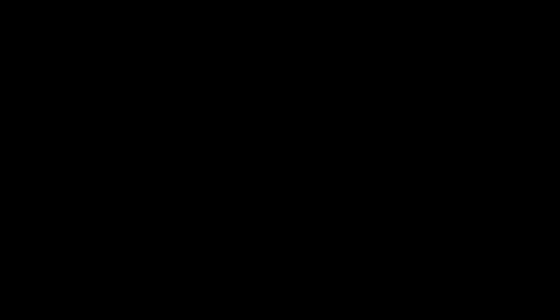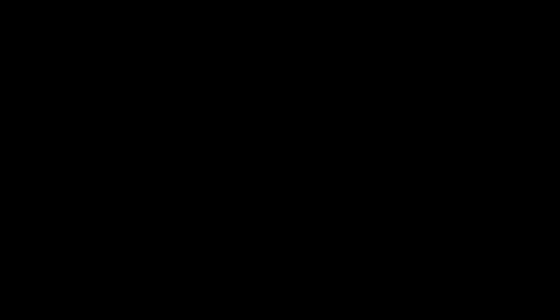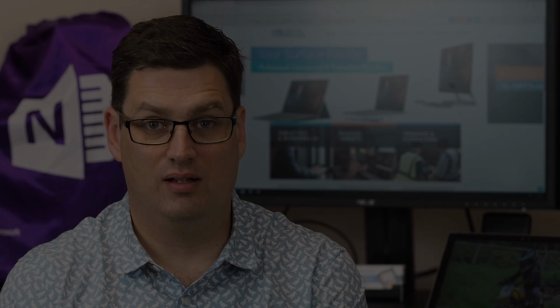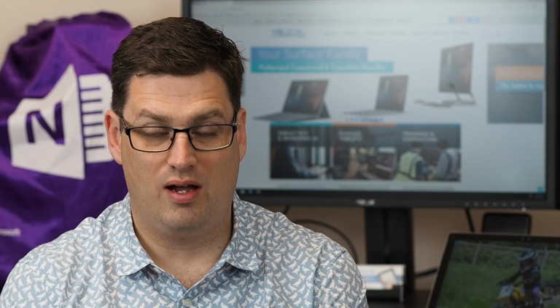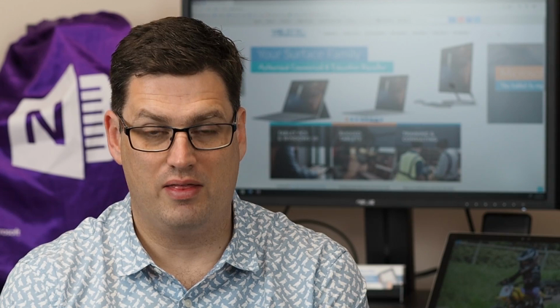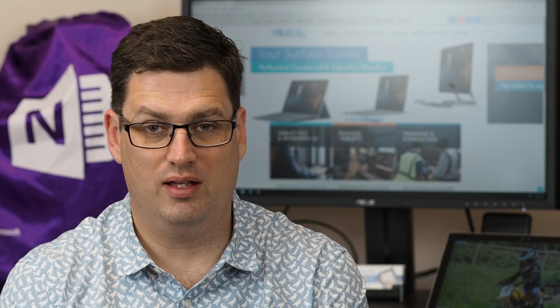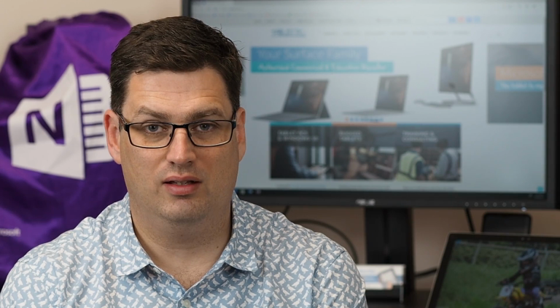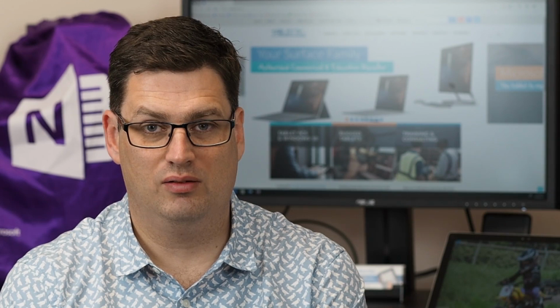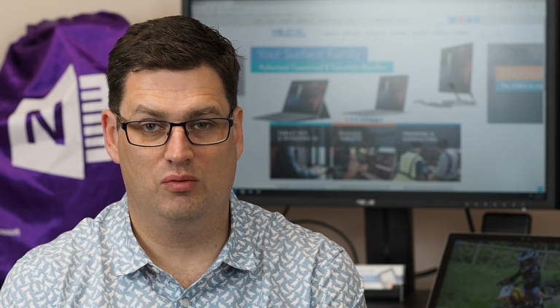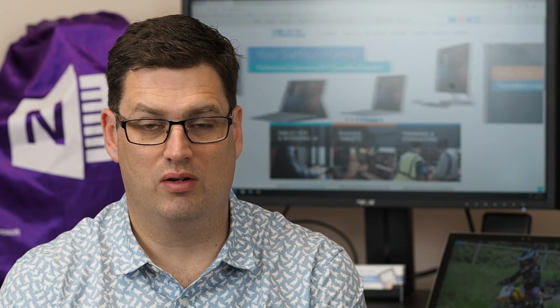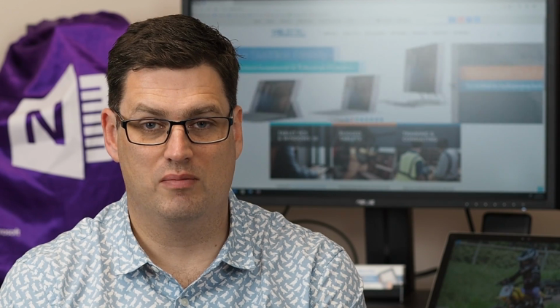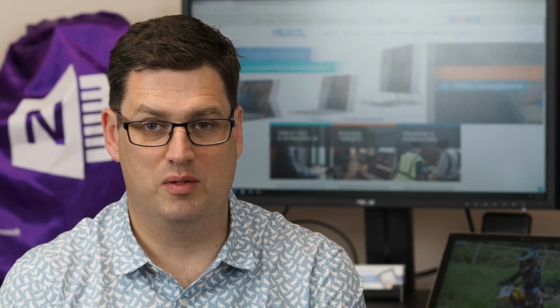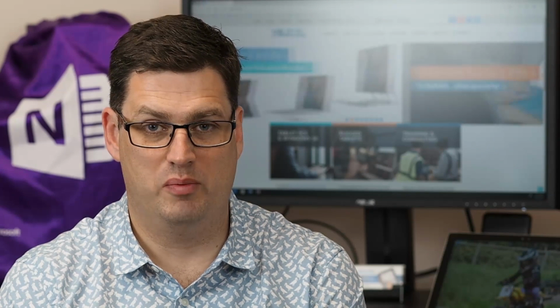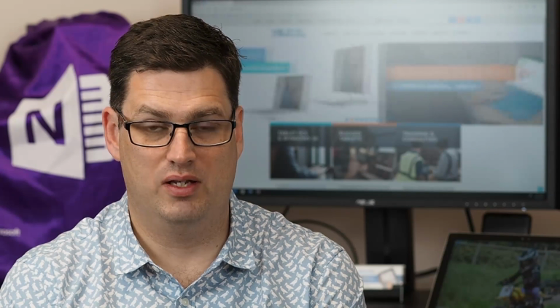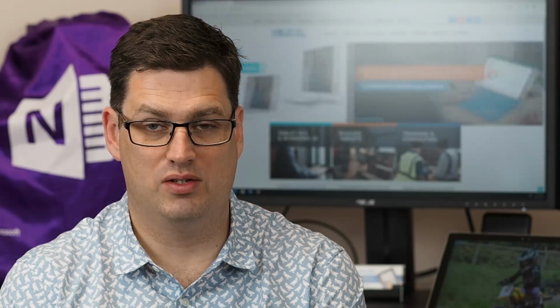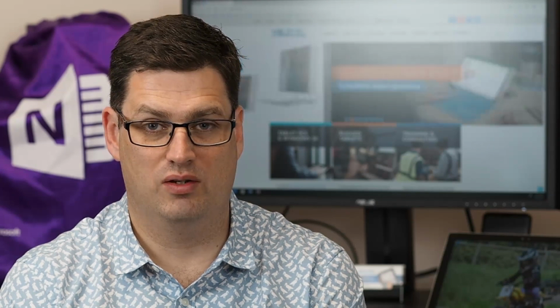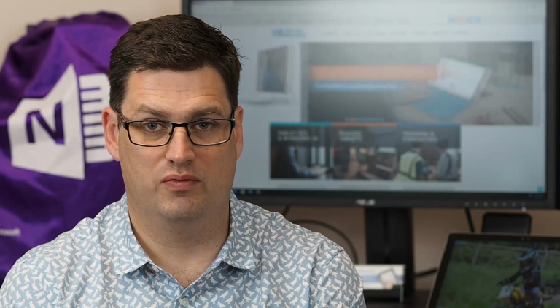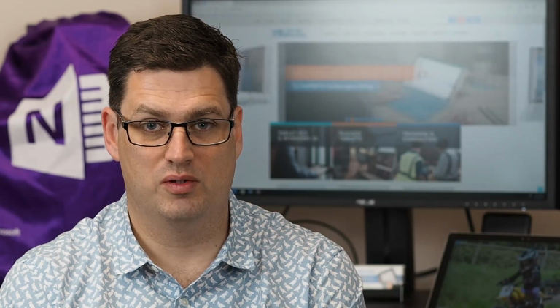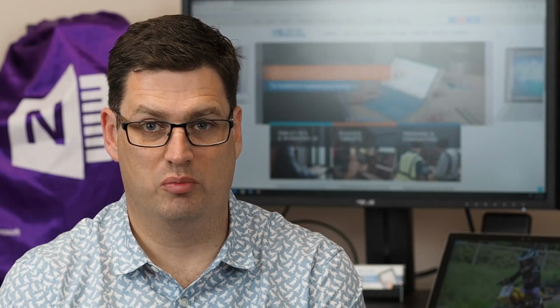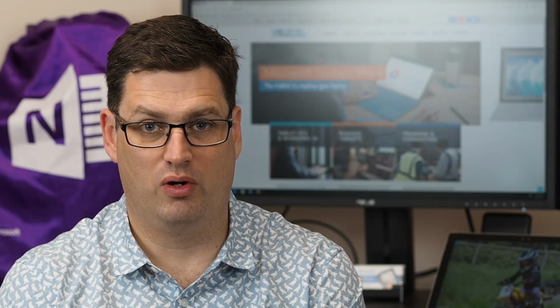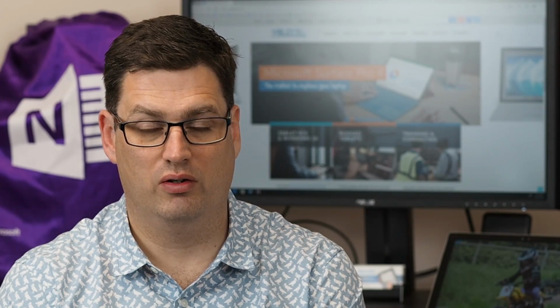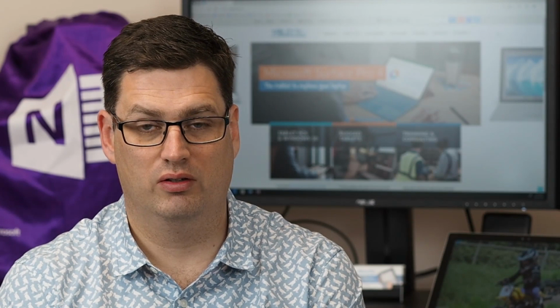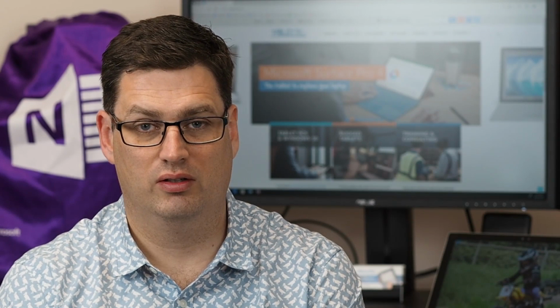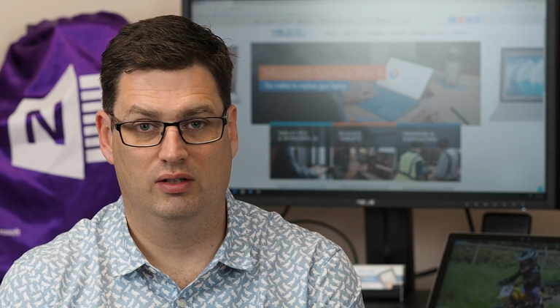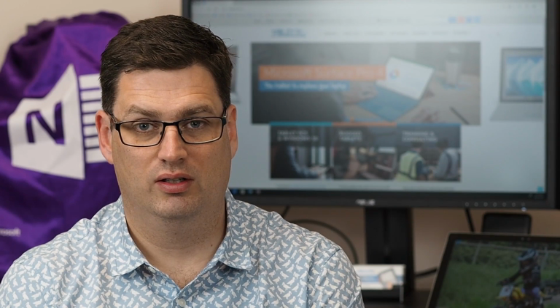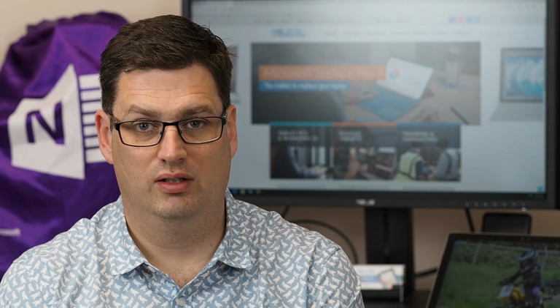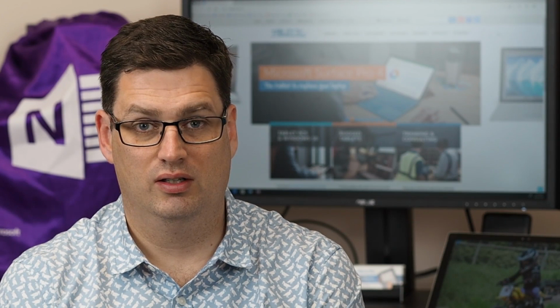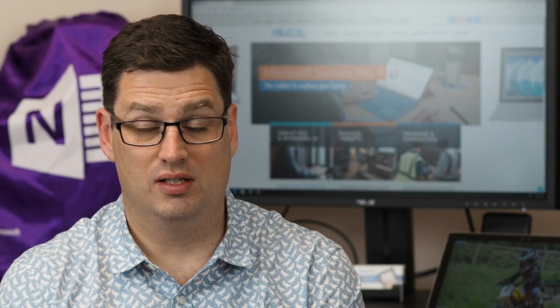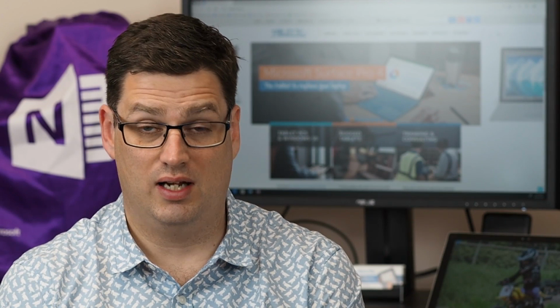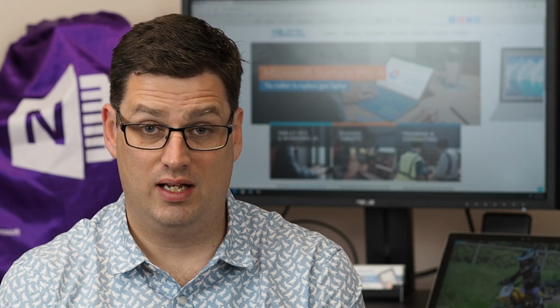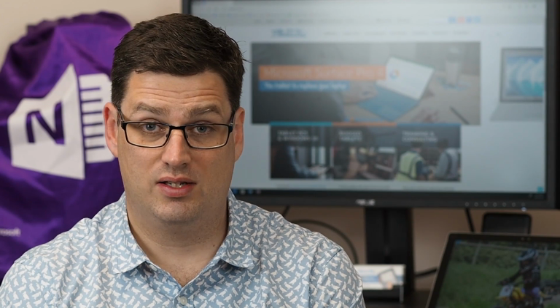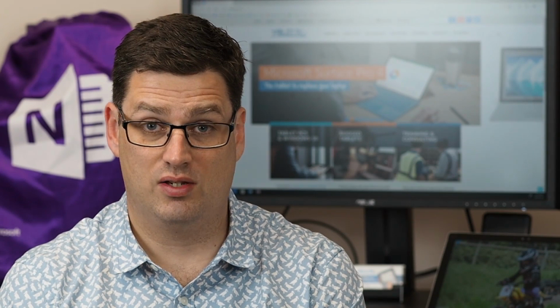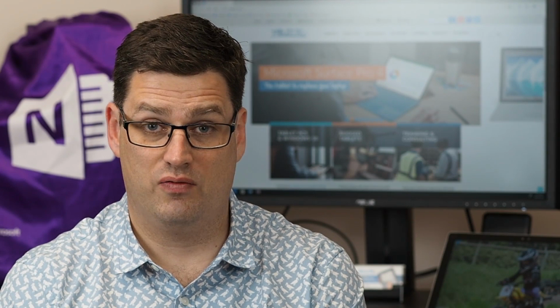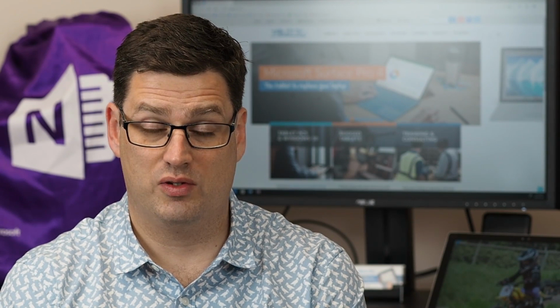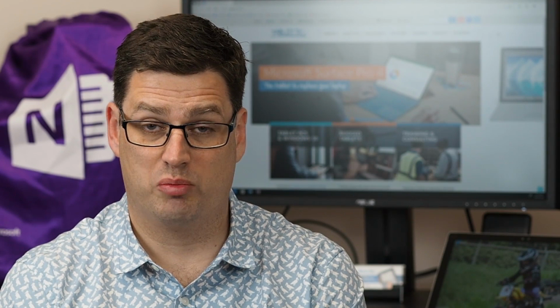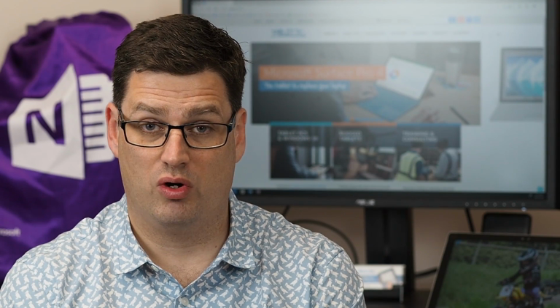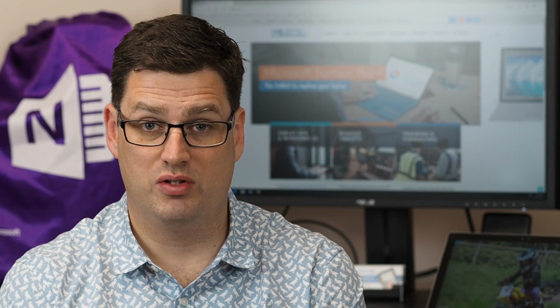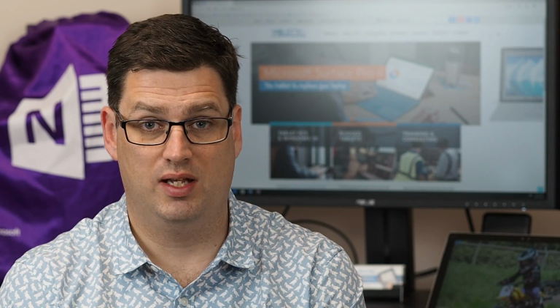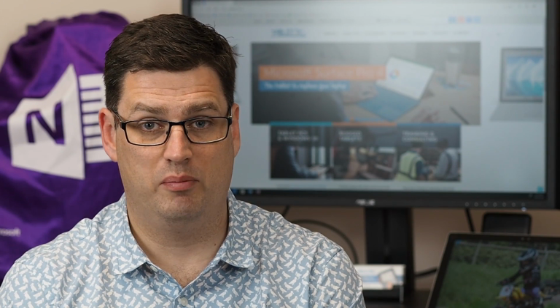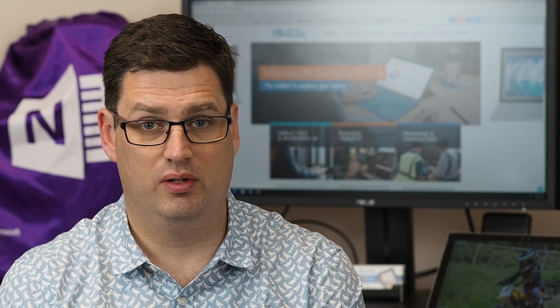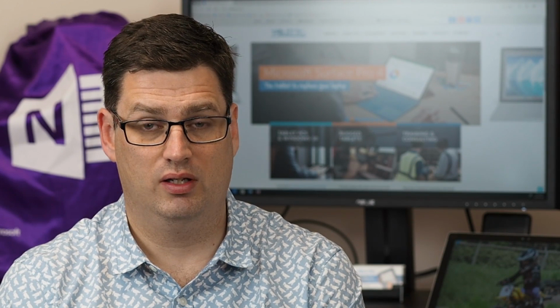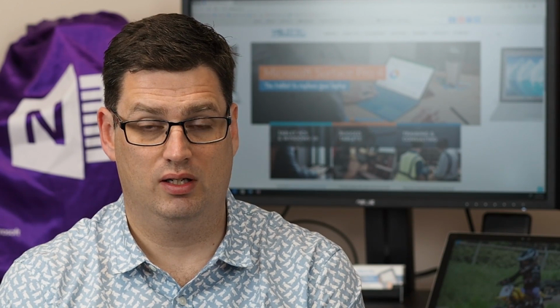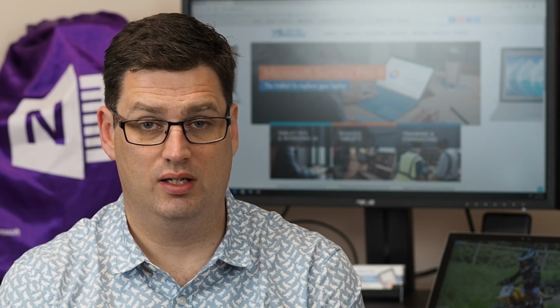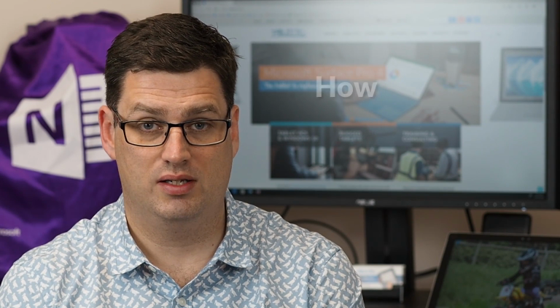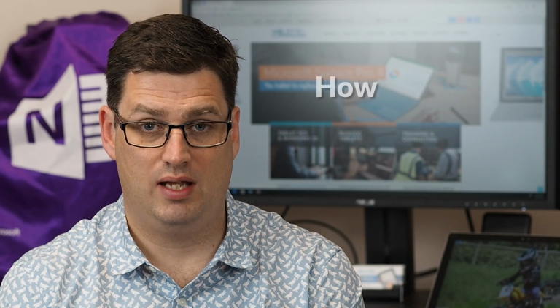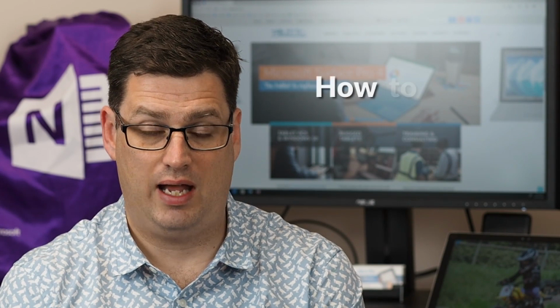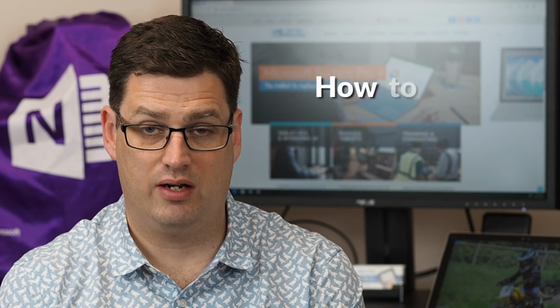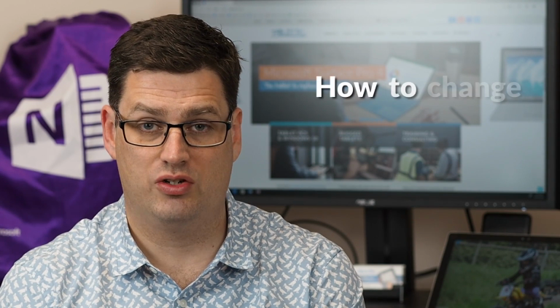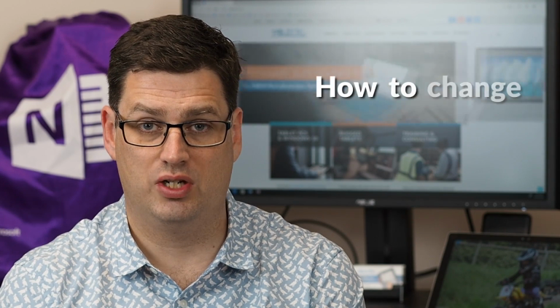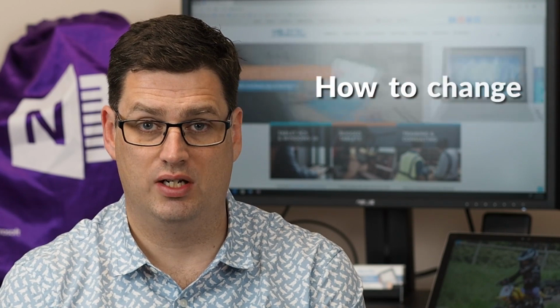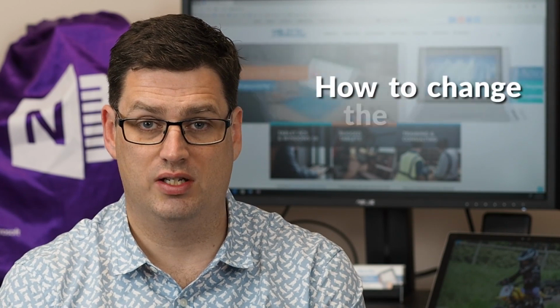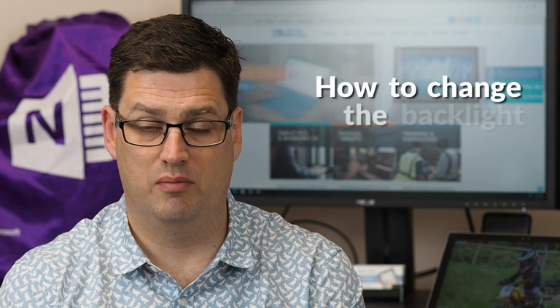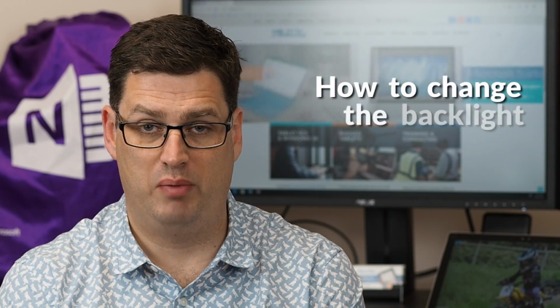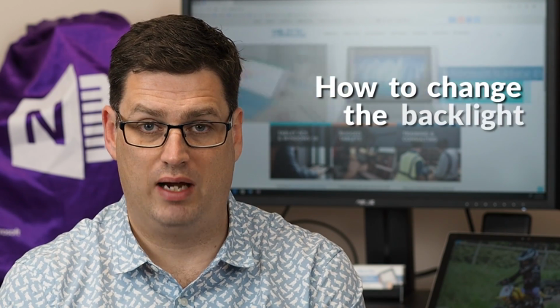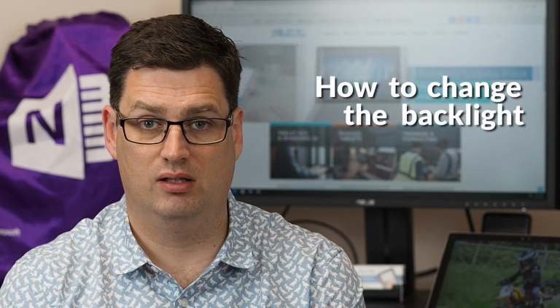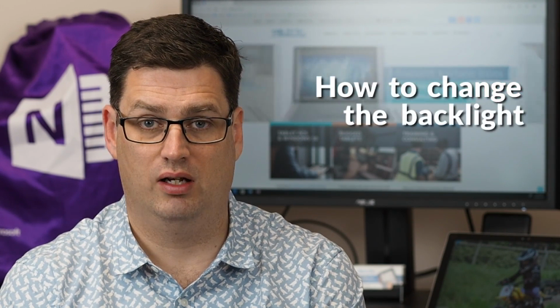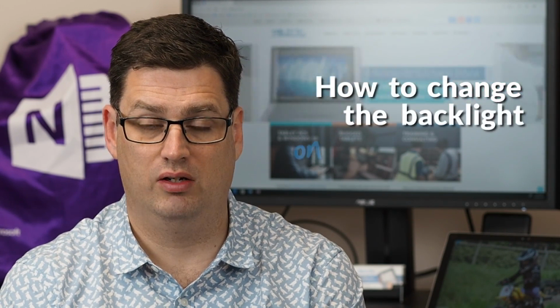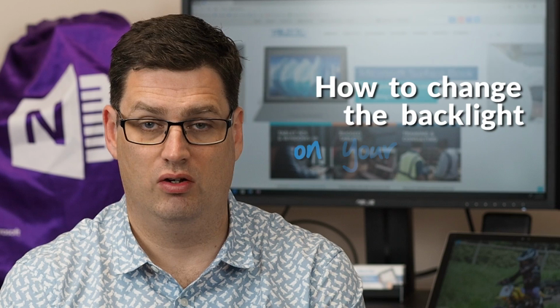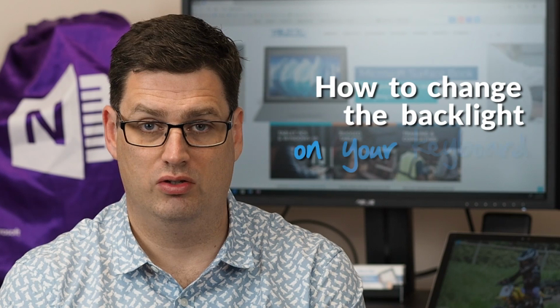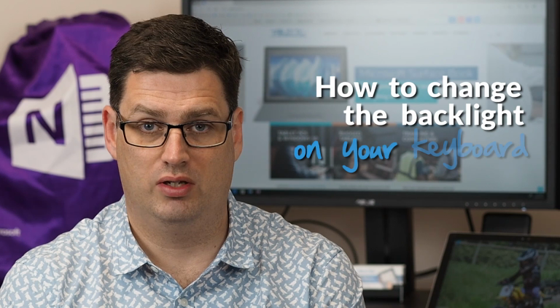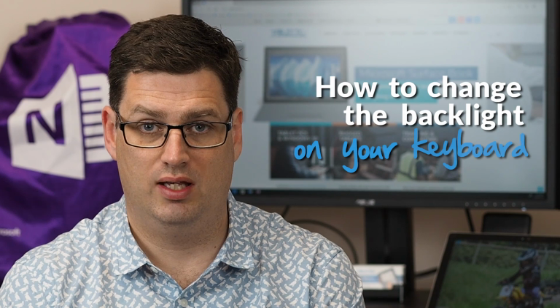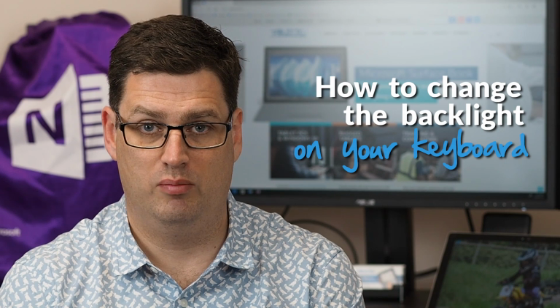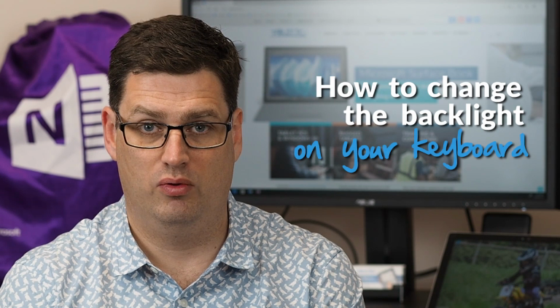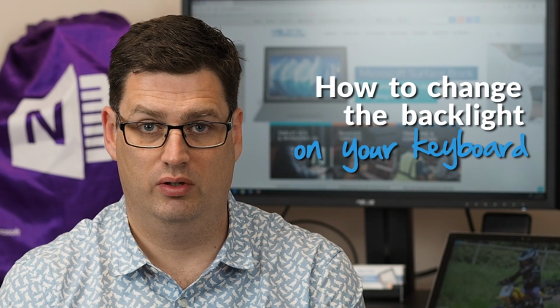Hi there, welcome to Be A Surface Pro. Today's Surface Pro tip is how to change the backlight on your keyboard.